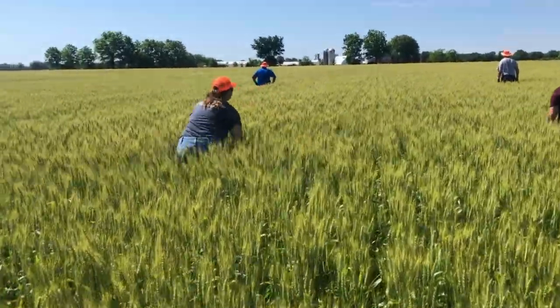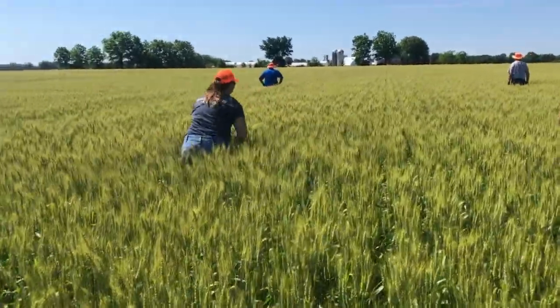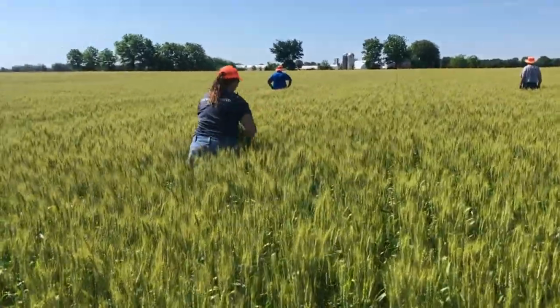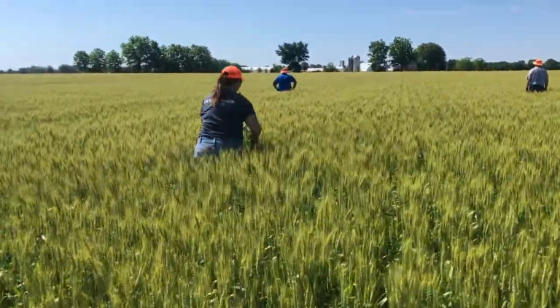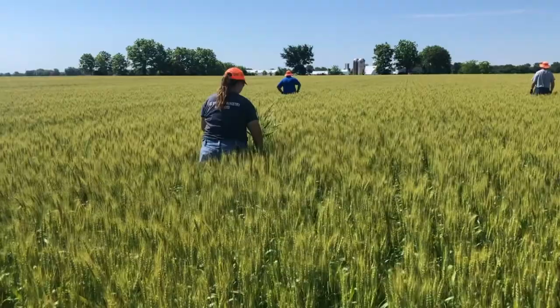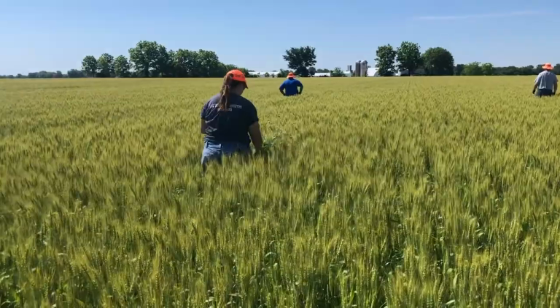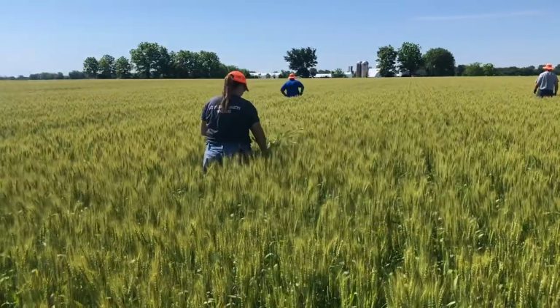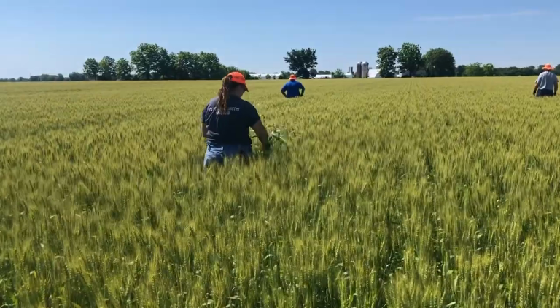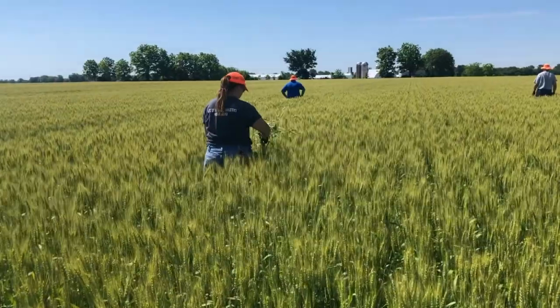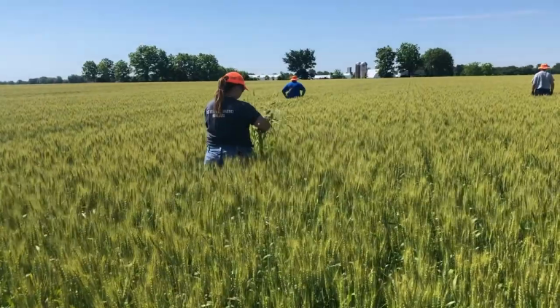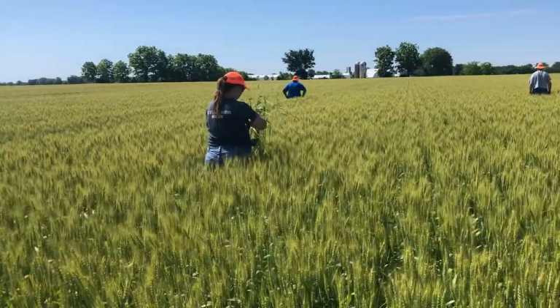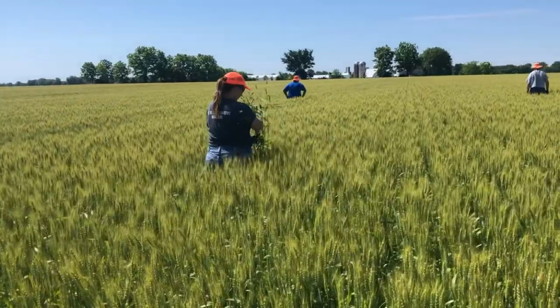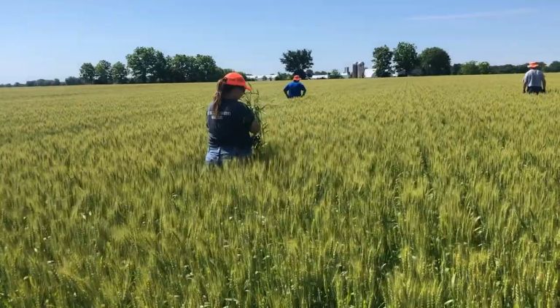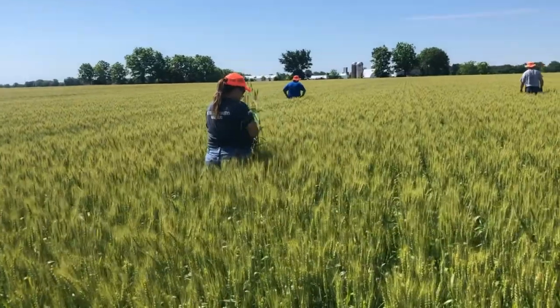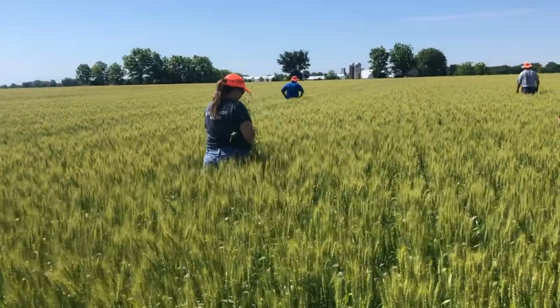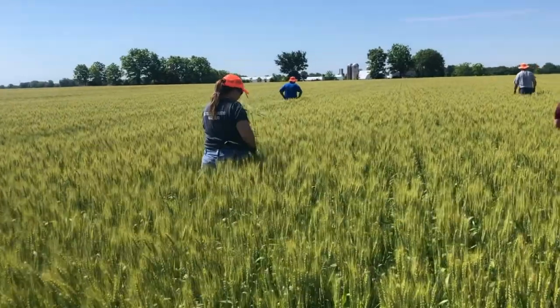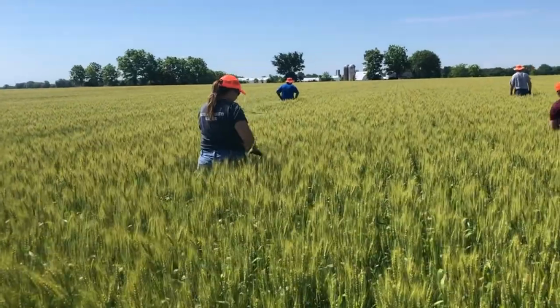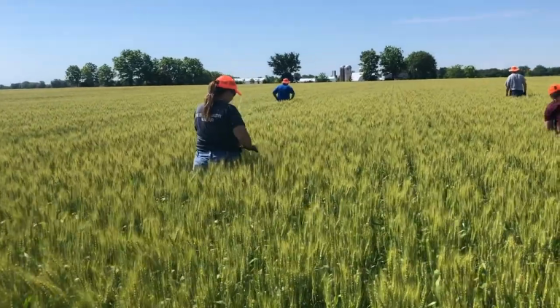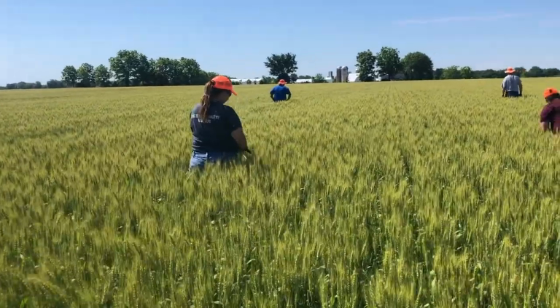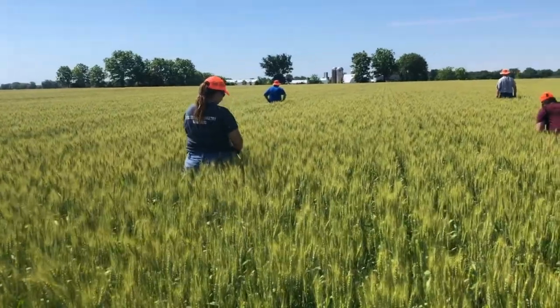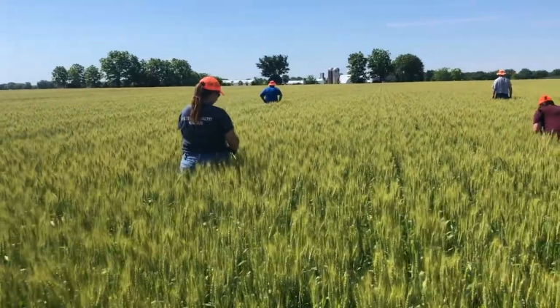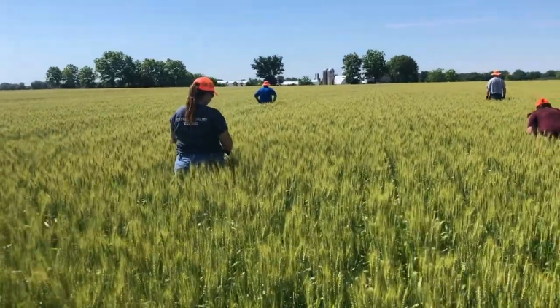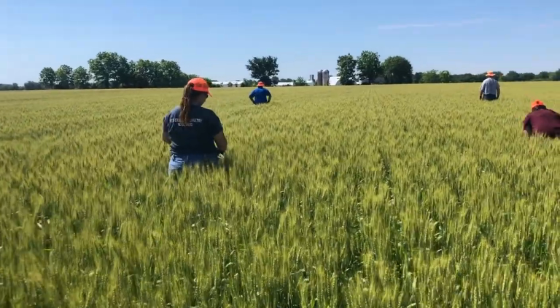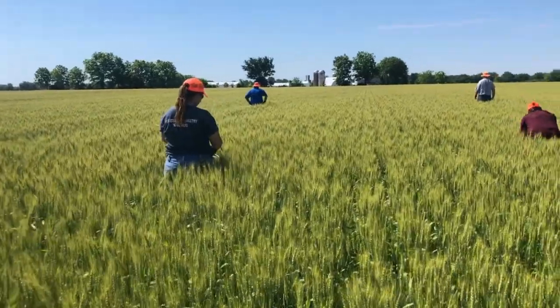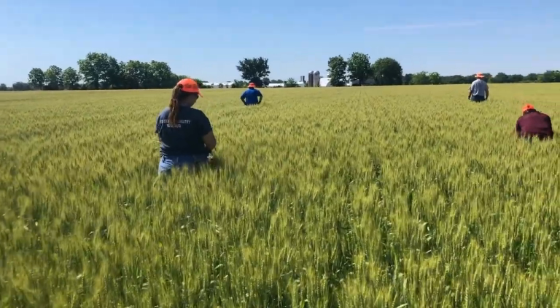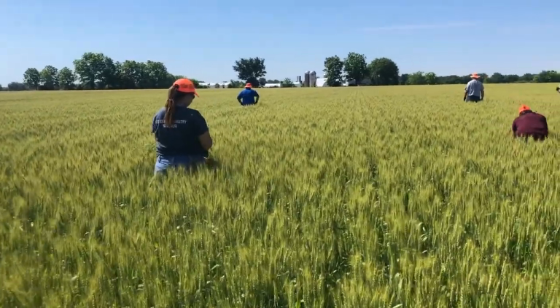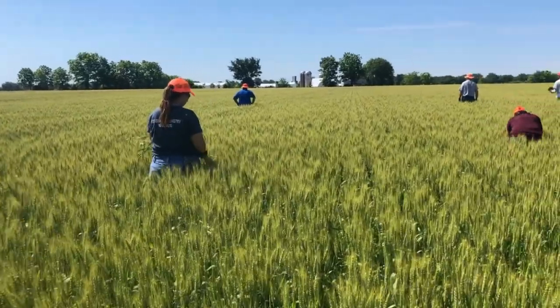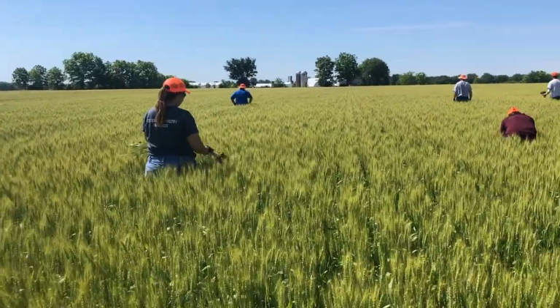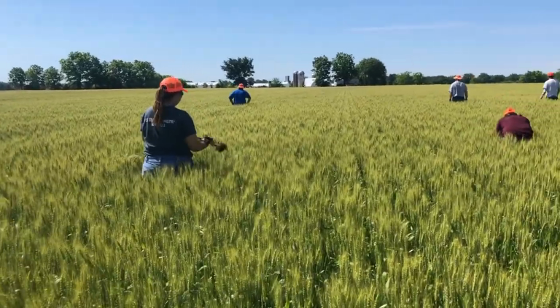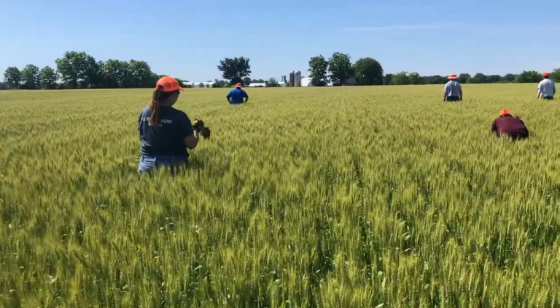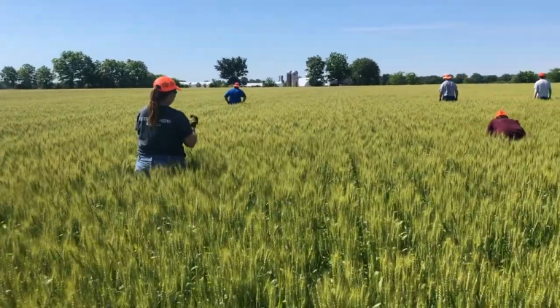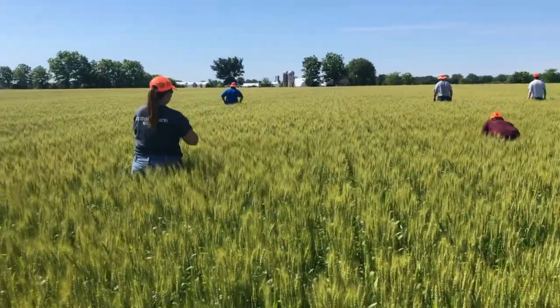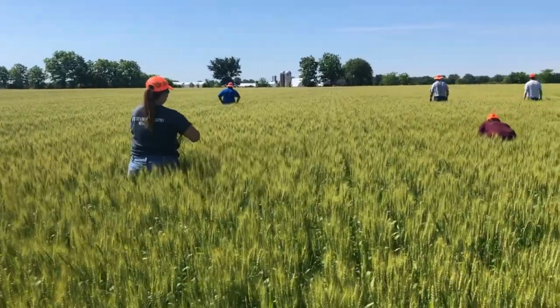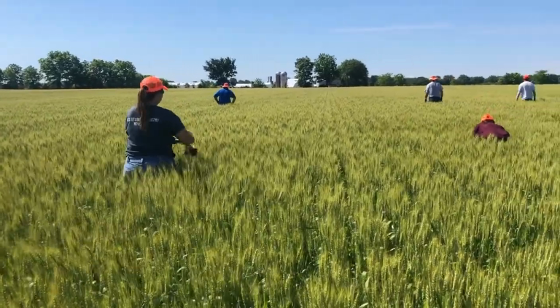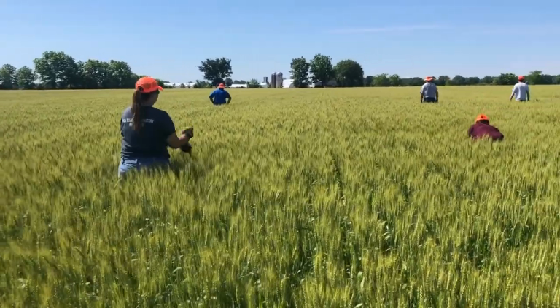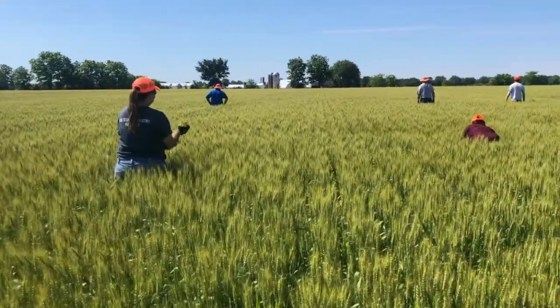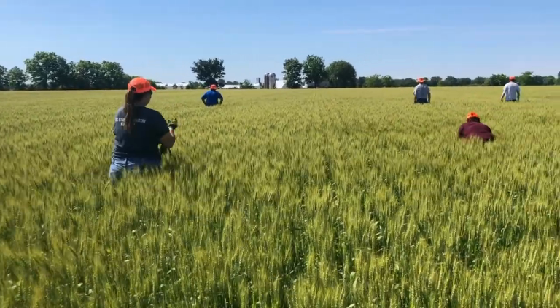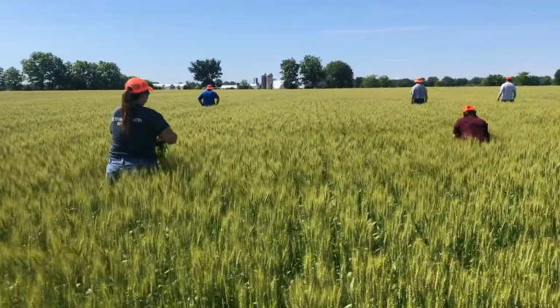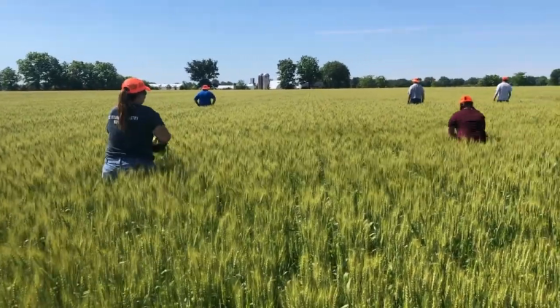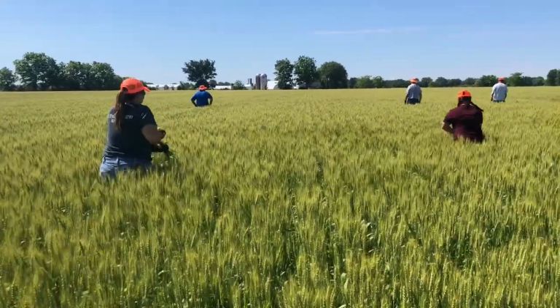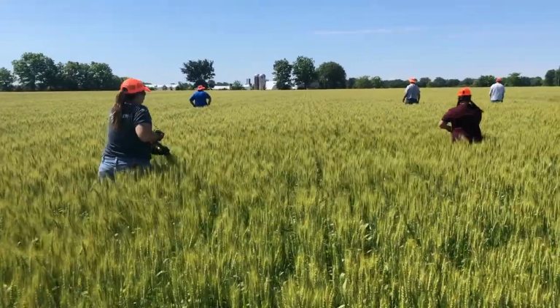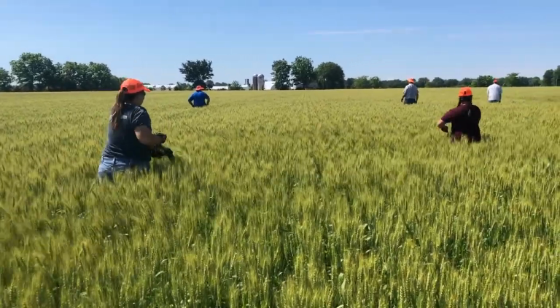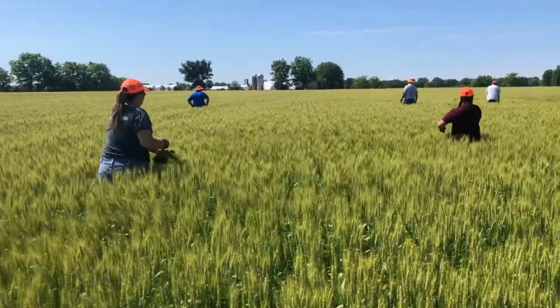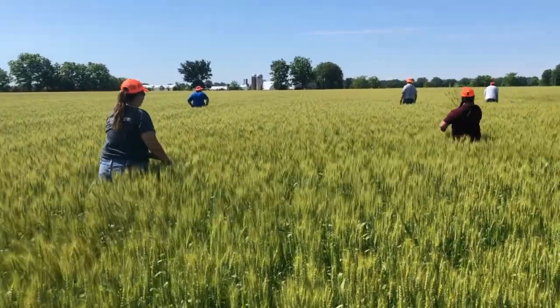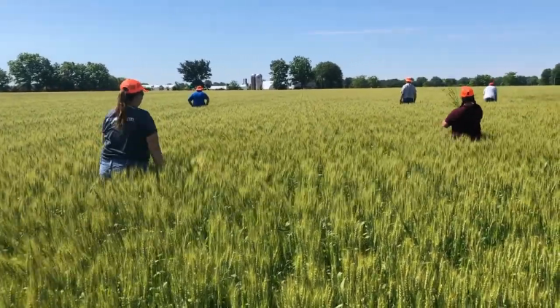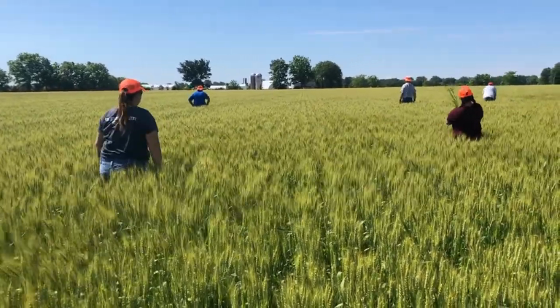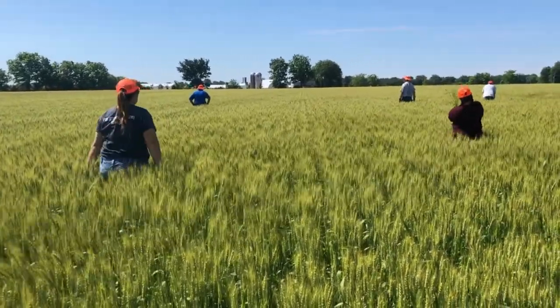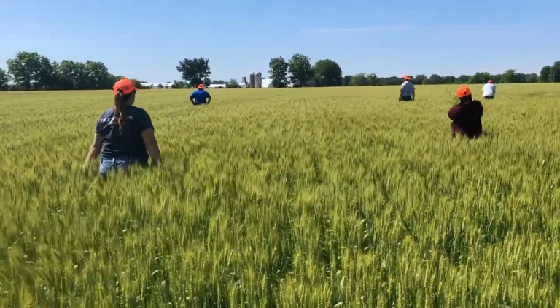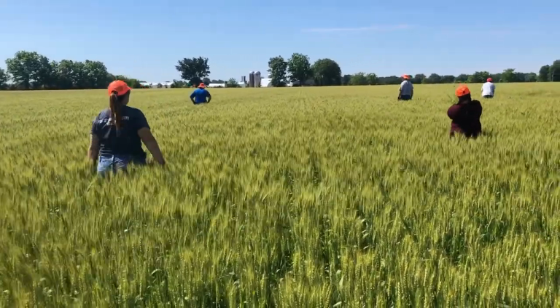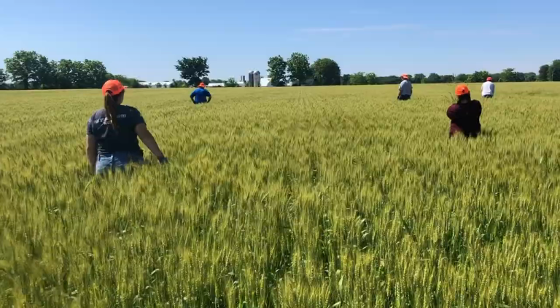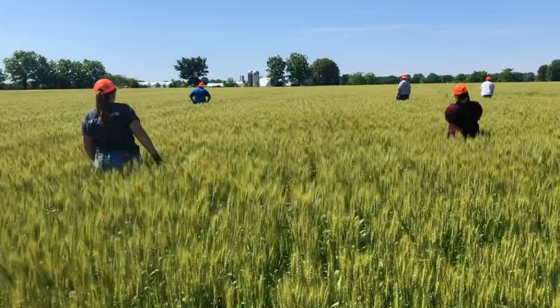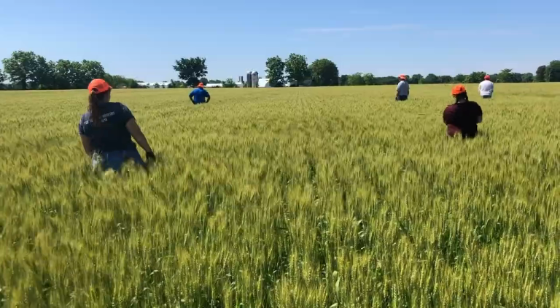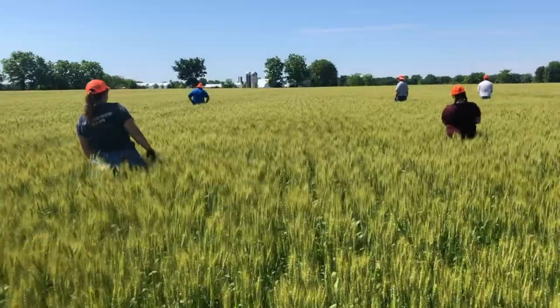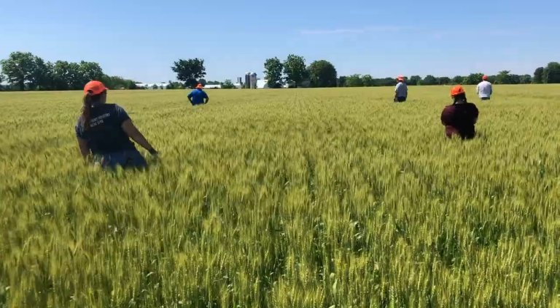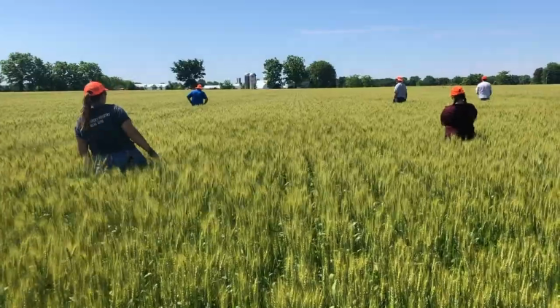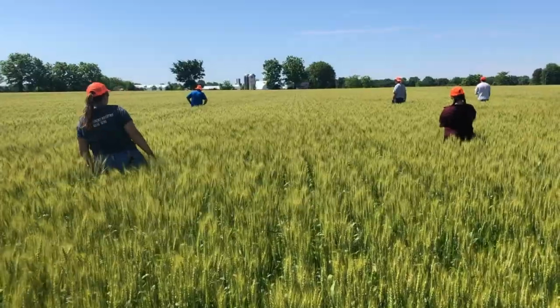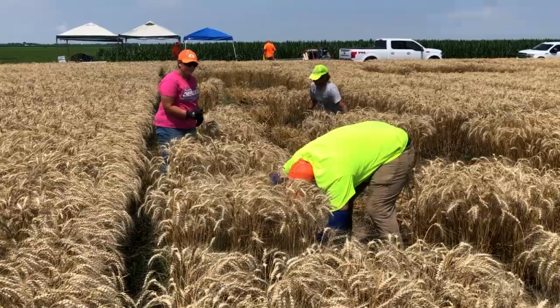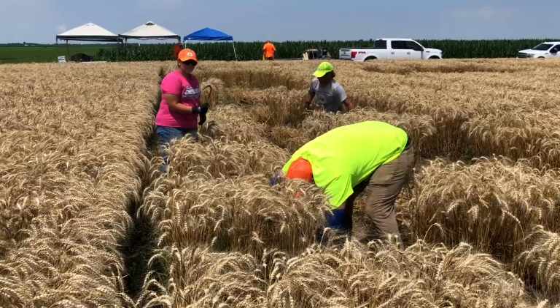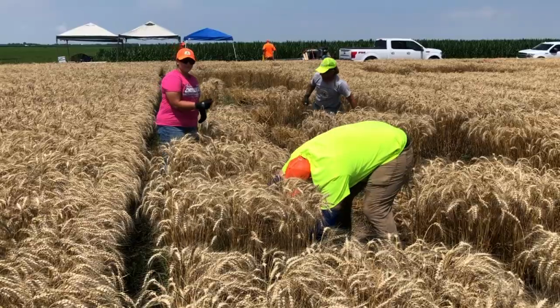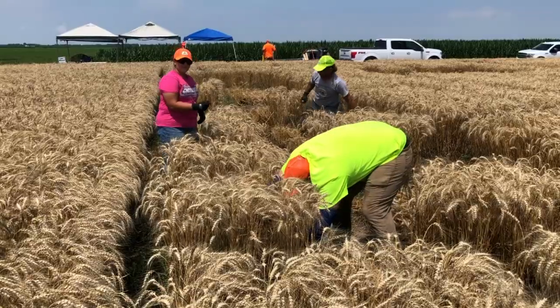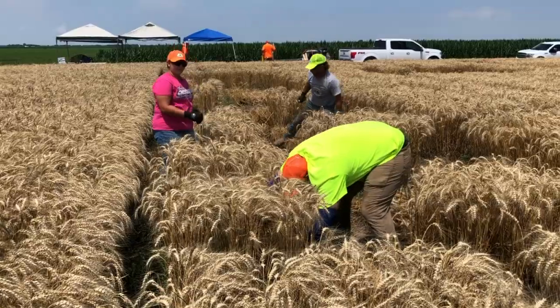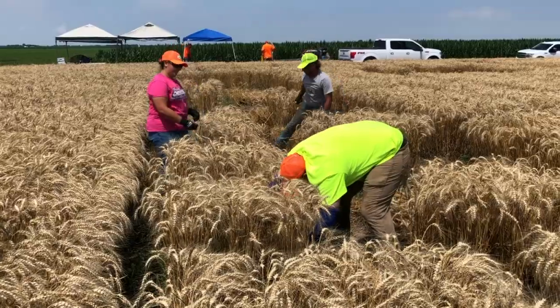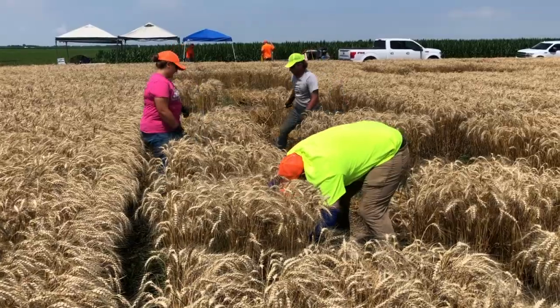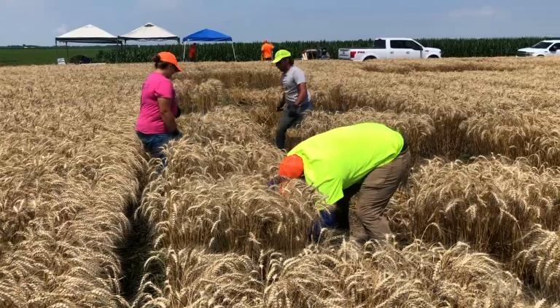We would walk in between the rows a couple feet apart and look for awnless wheat or rye. We would pull it to not be harvested later.